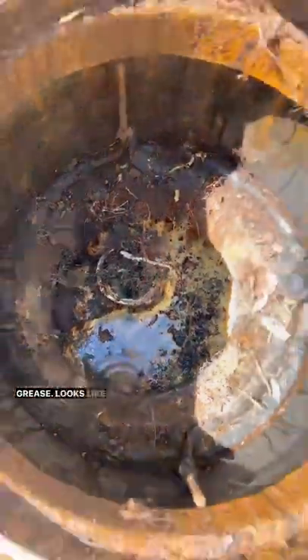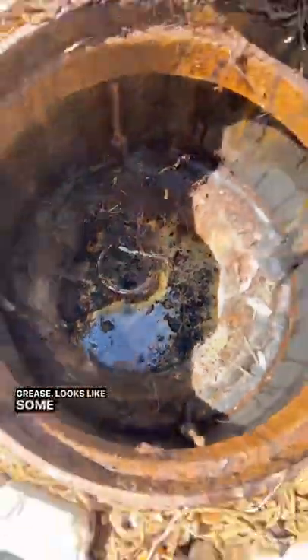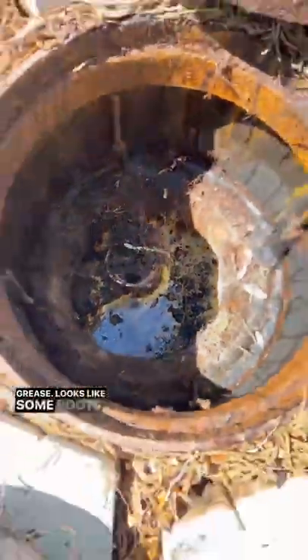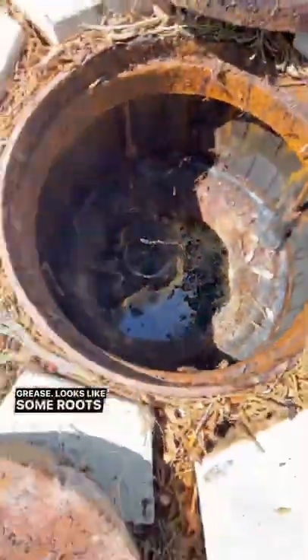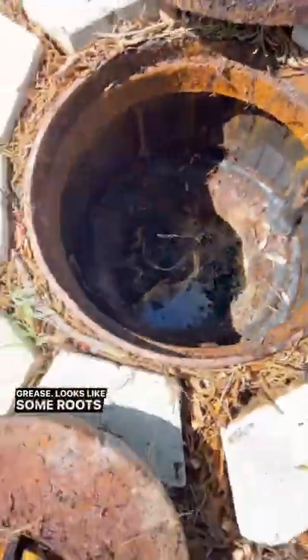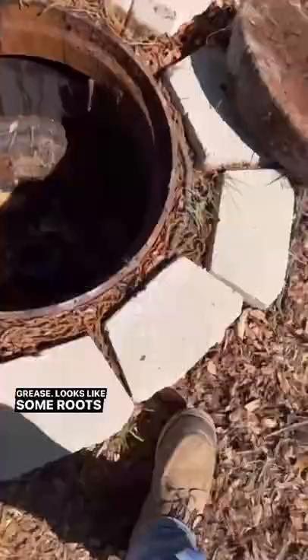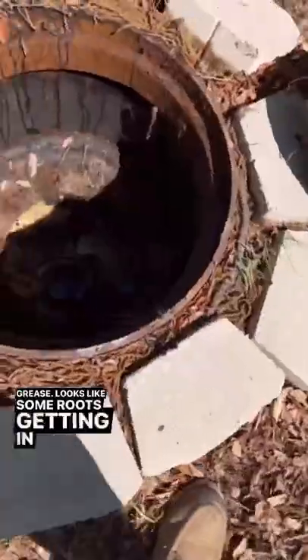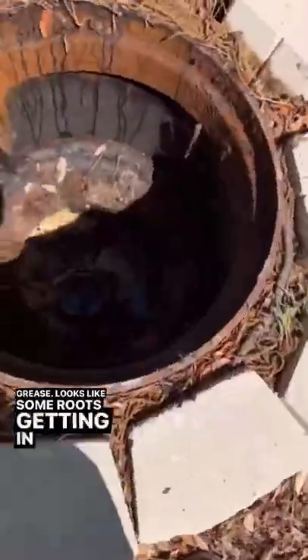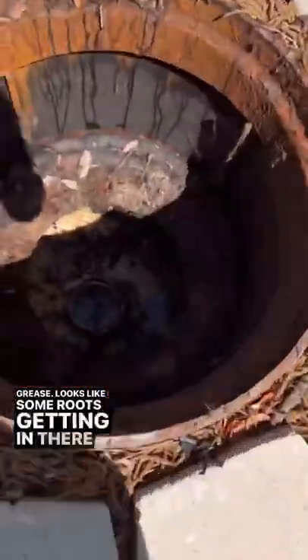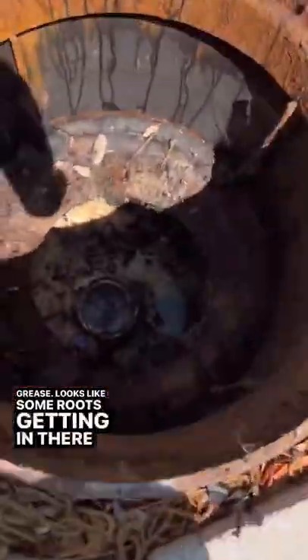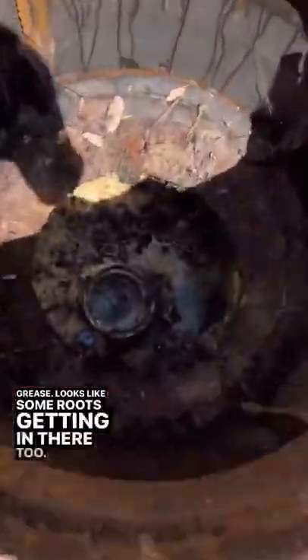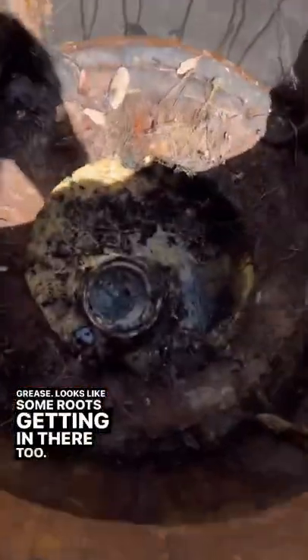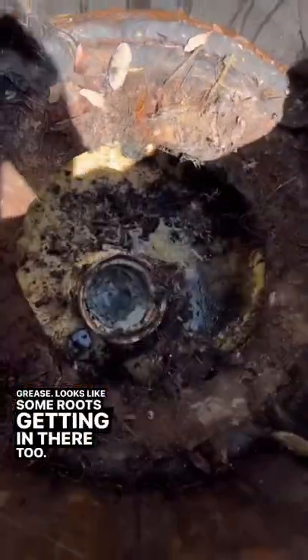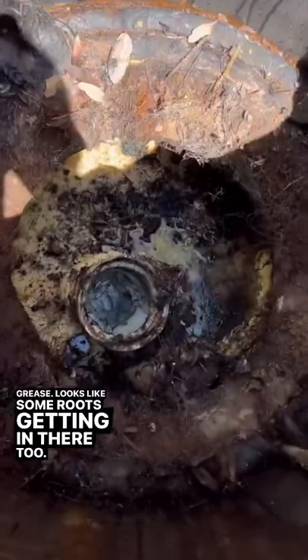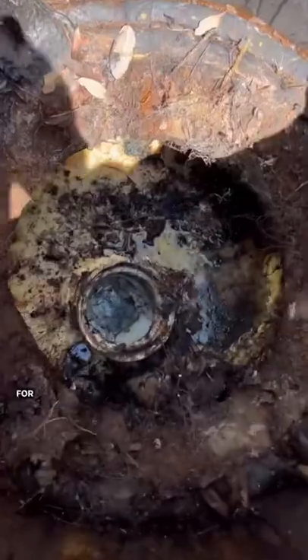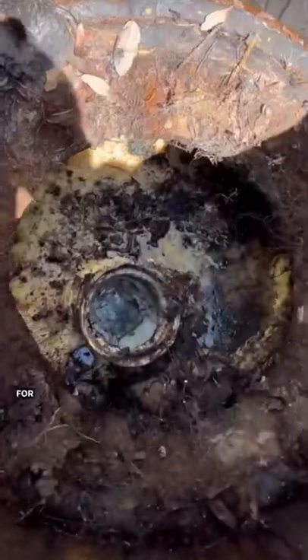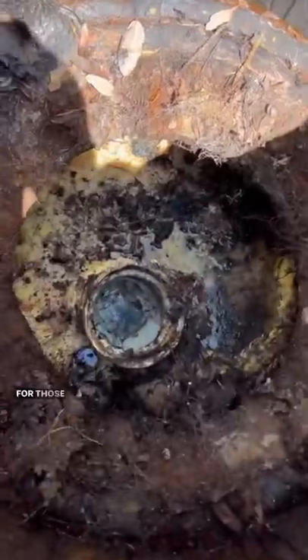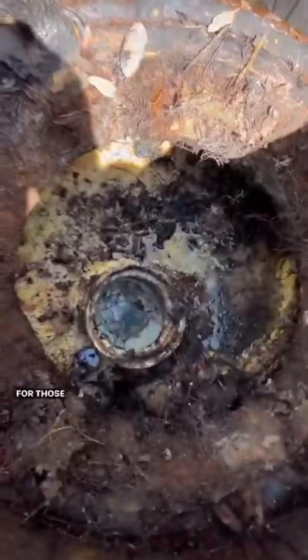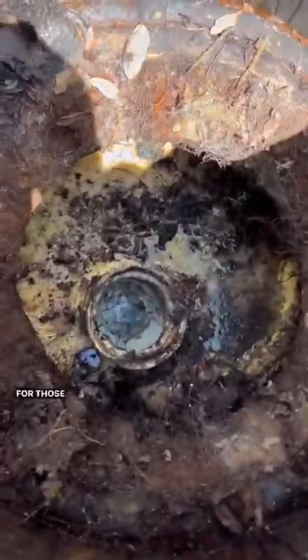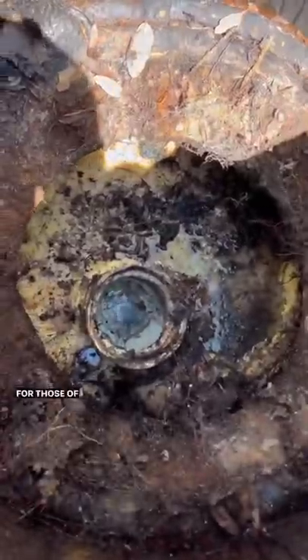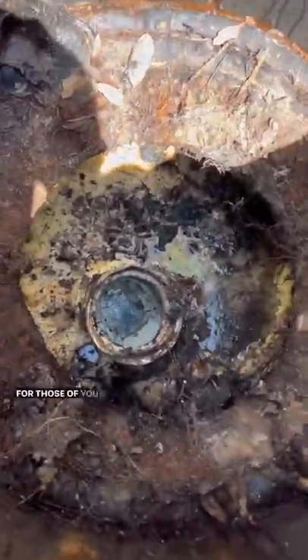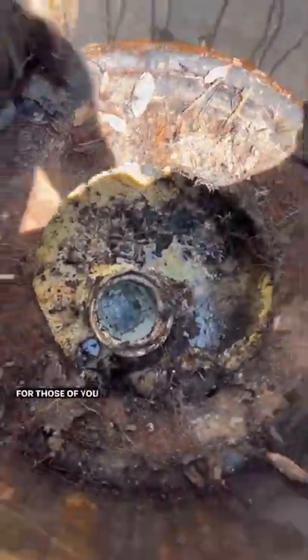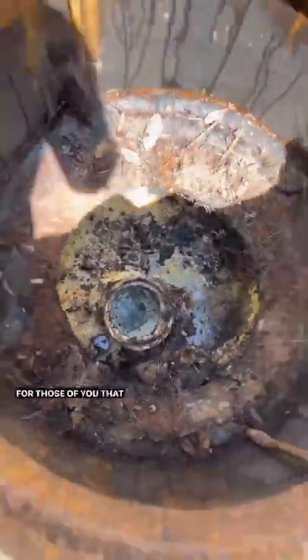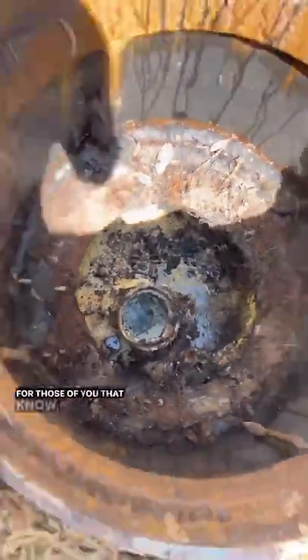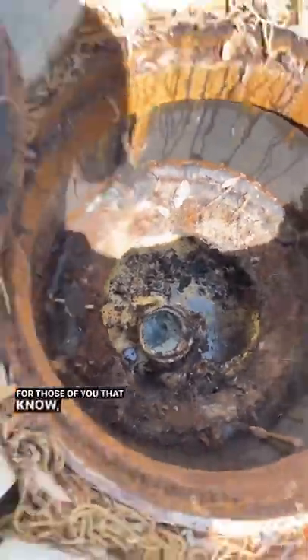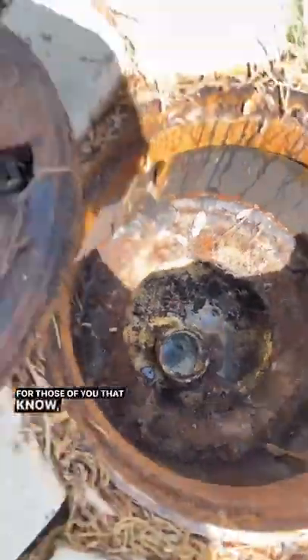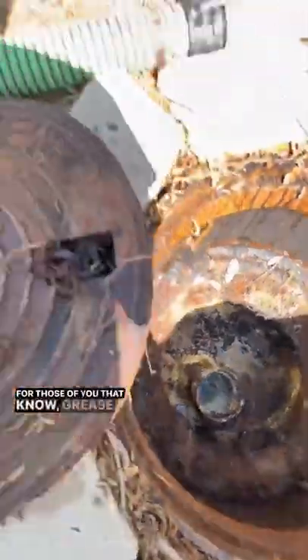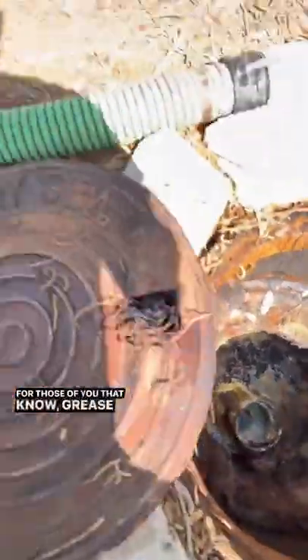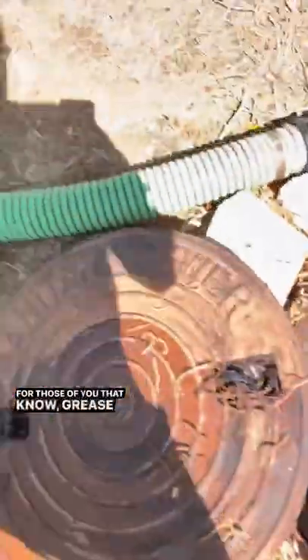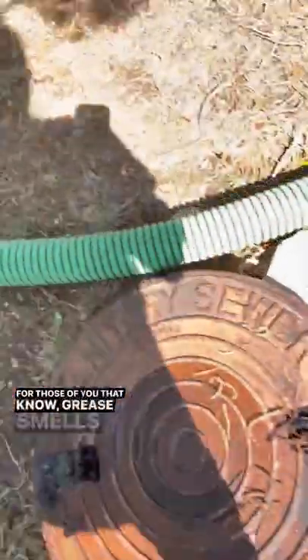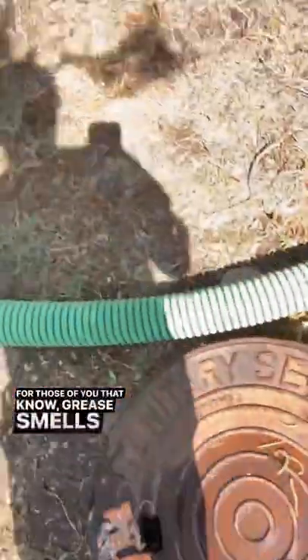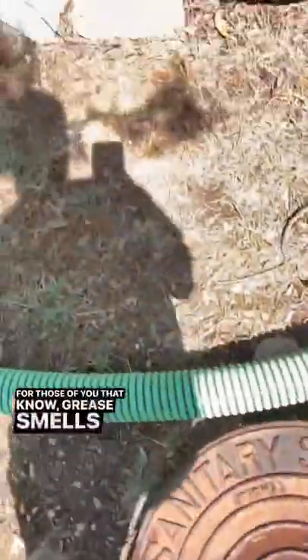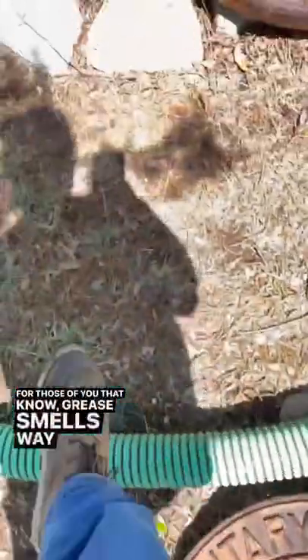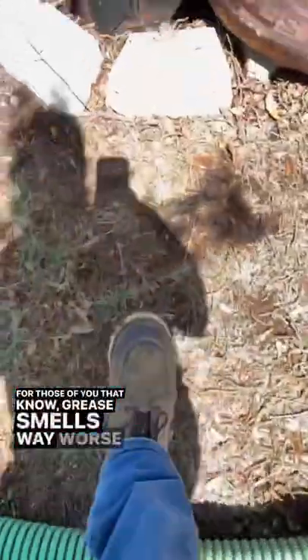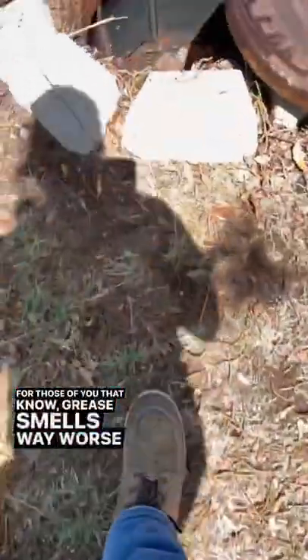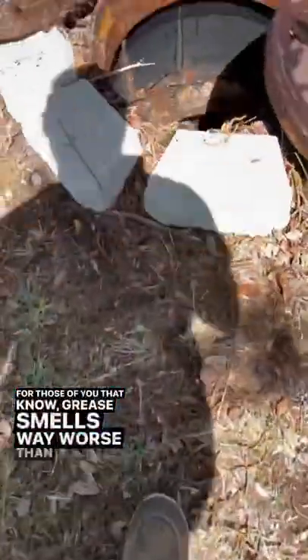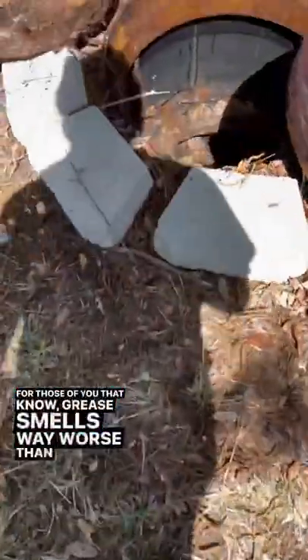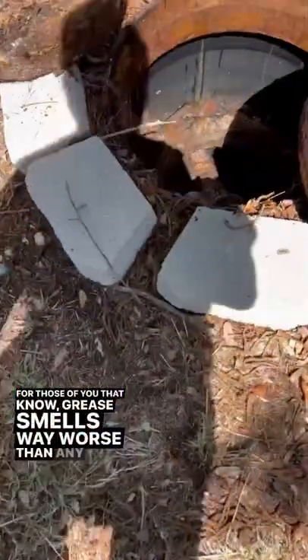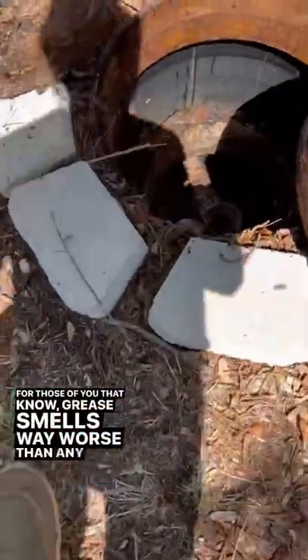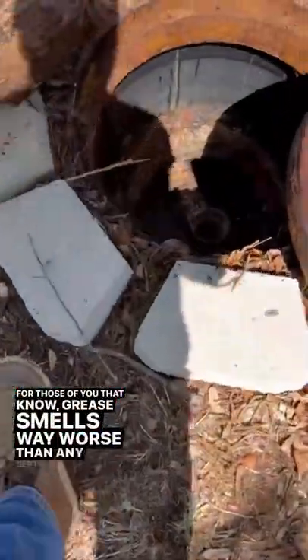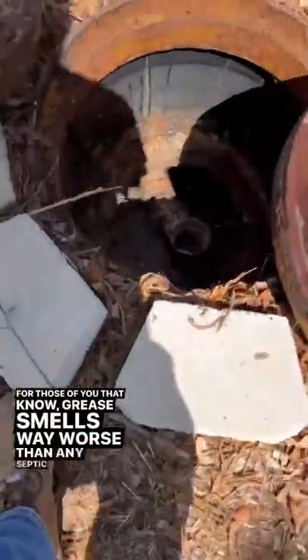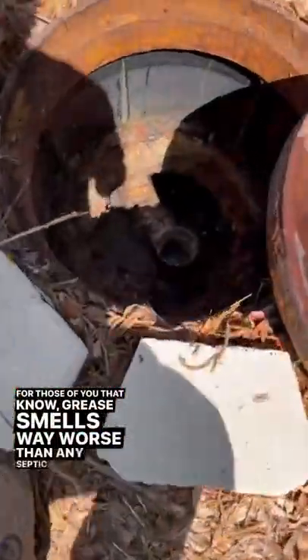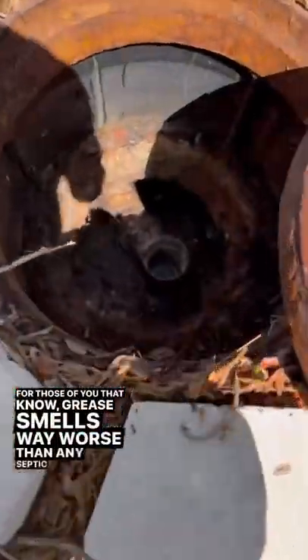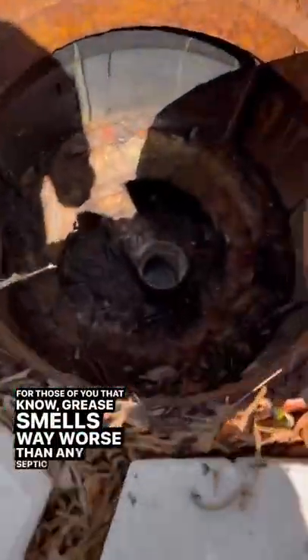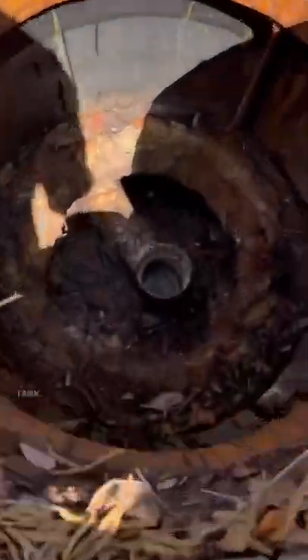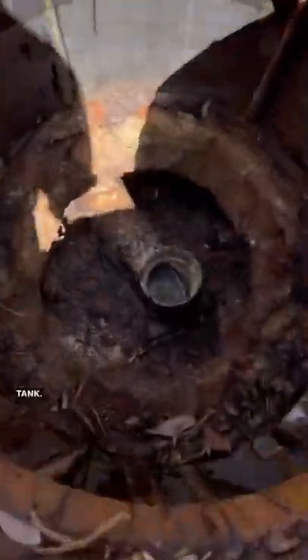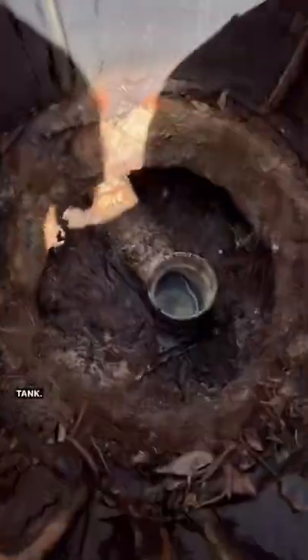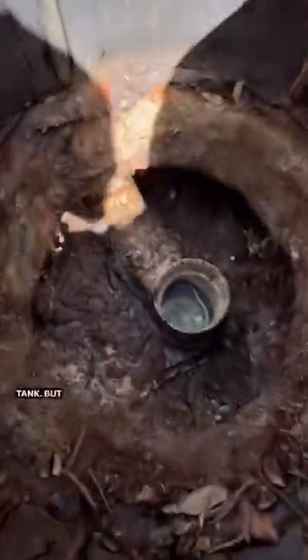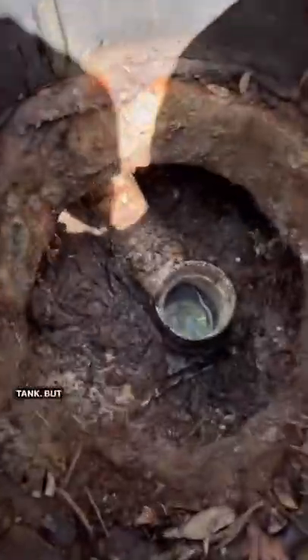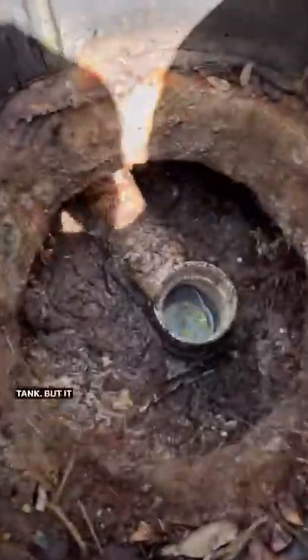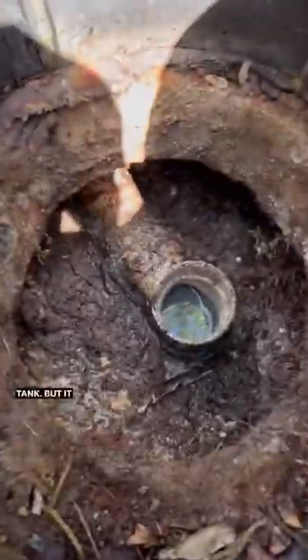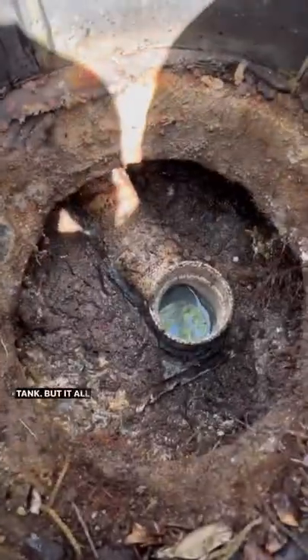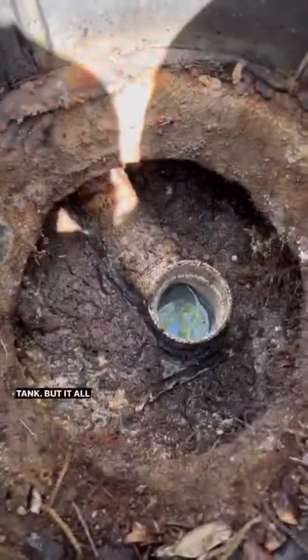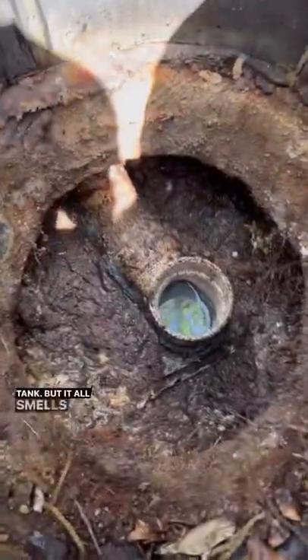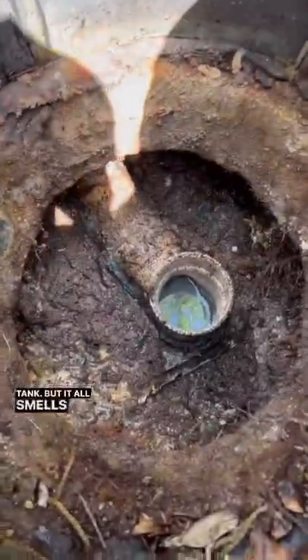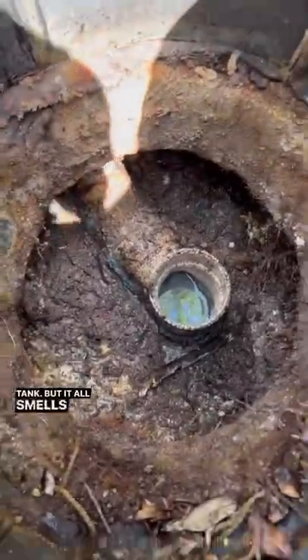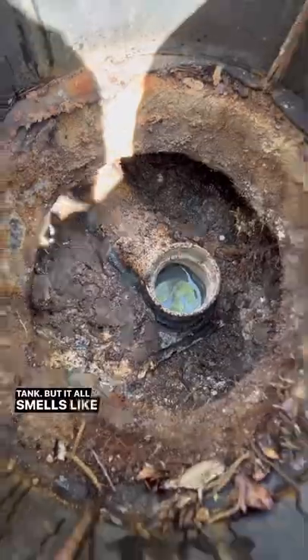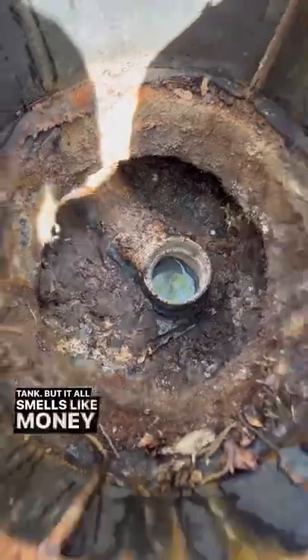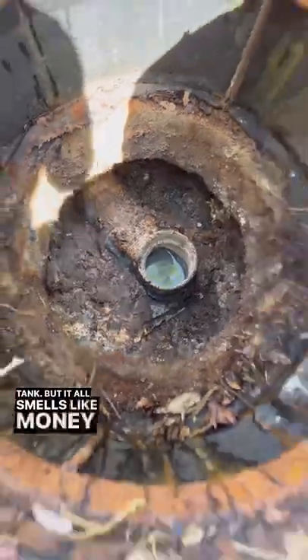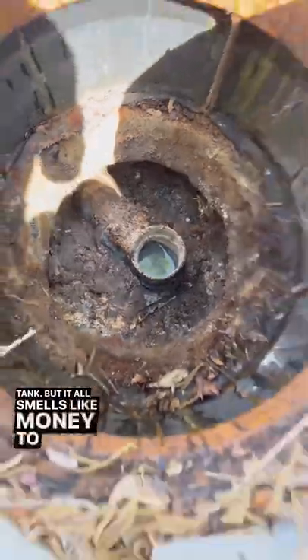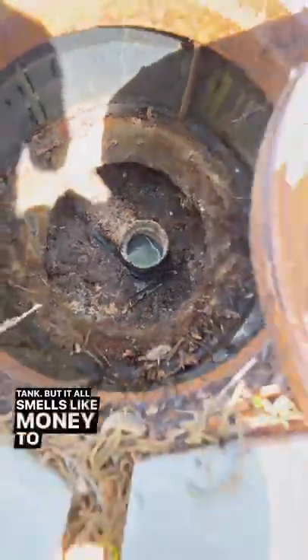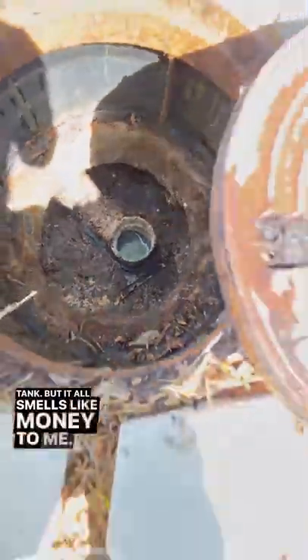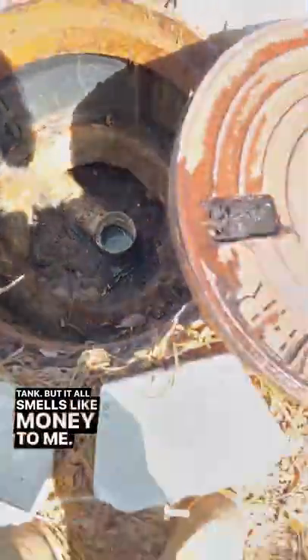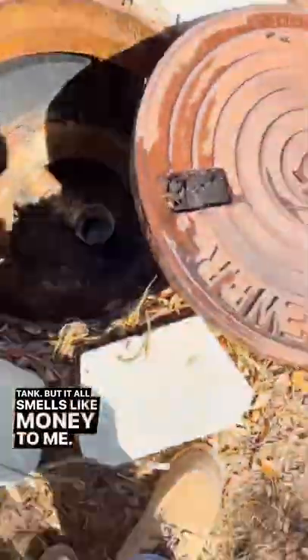Looks like some roots getting in there too. For those of you that know, grease smells way worse than any septic tank. But it all smells like money to me.